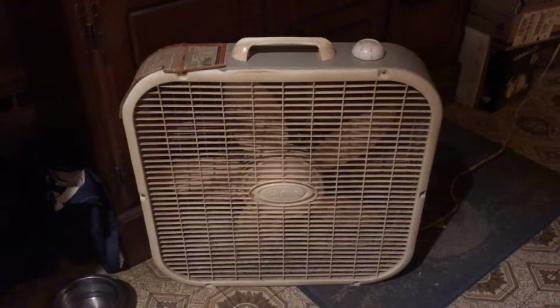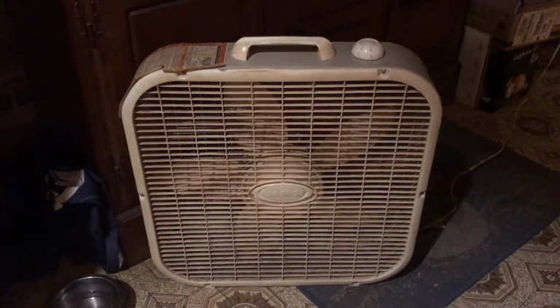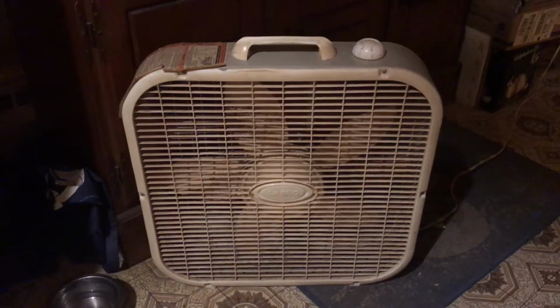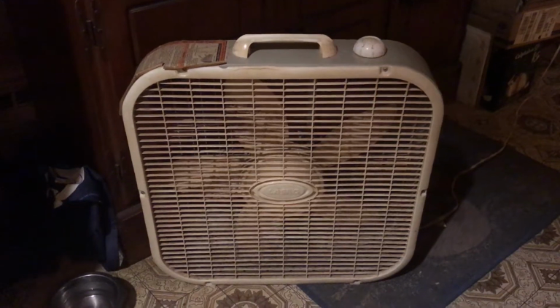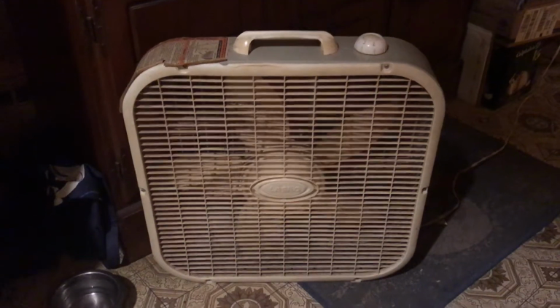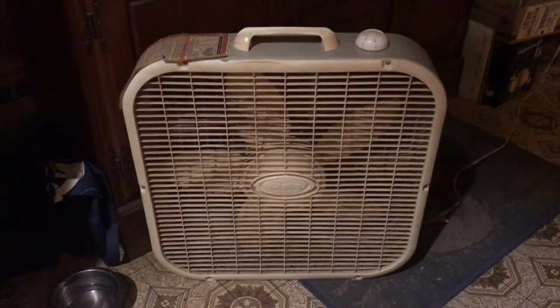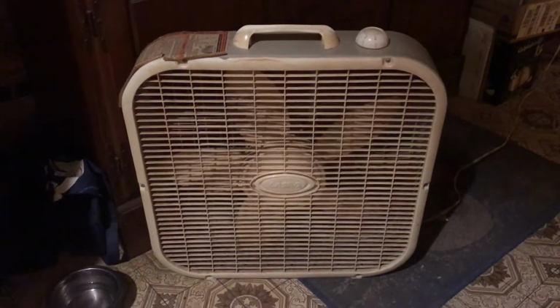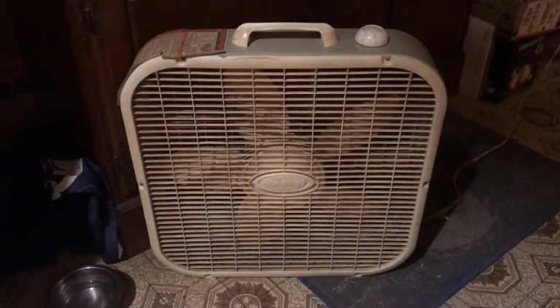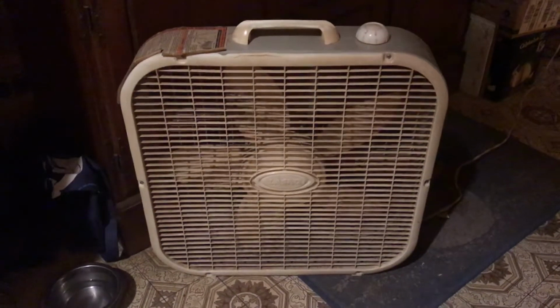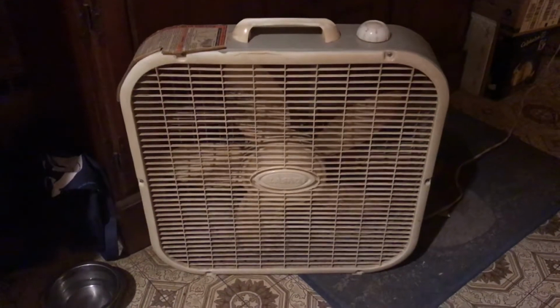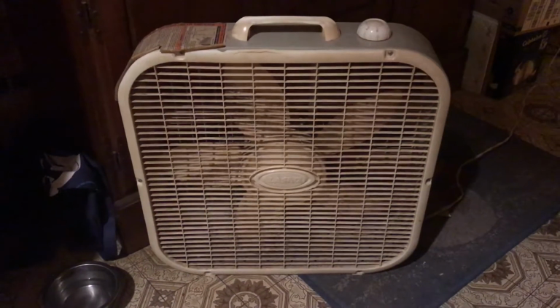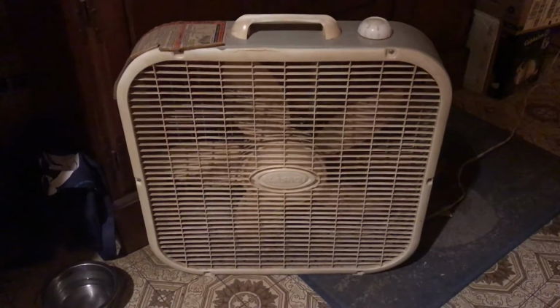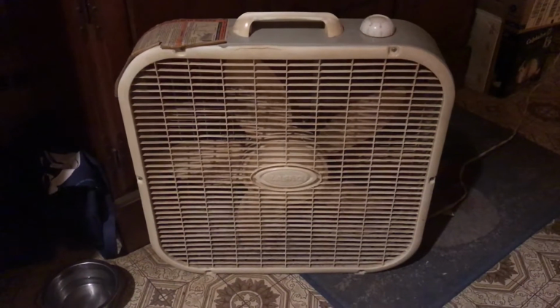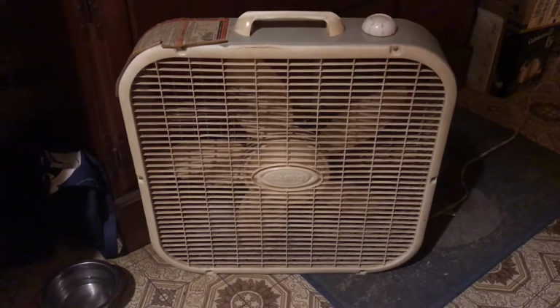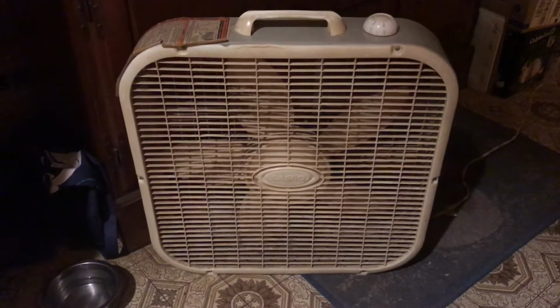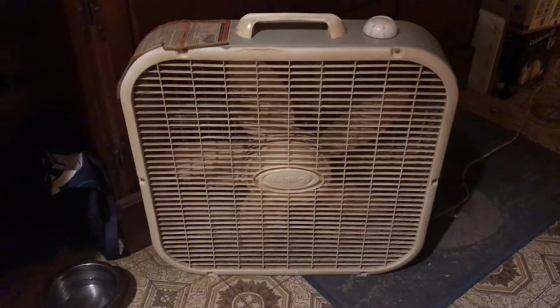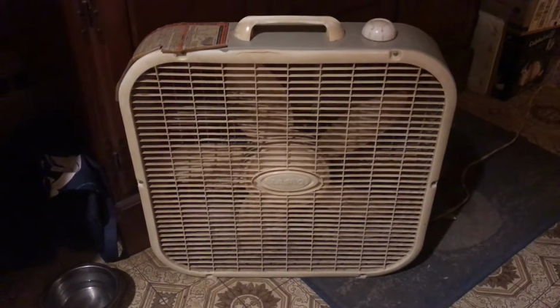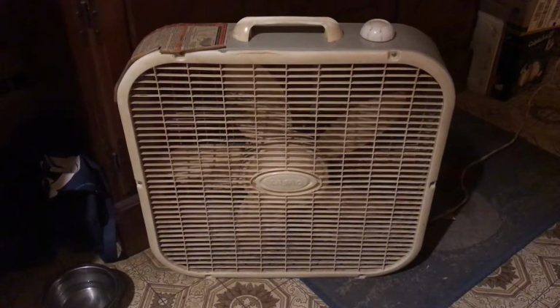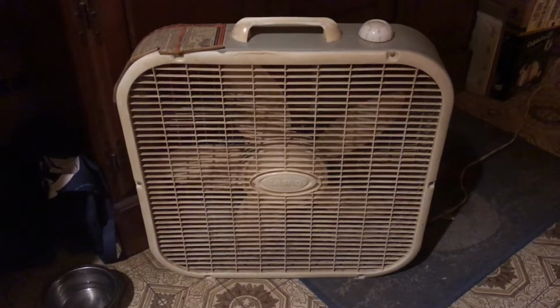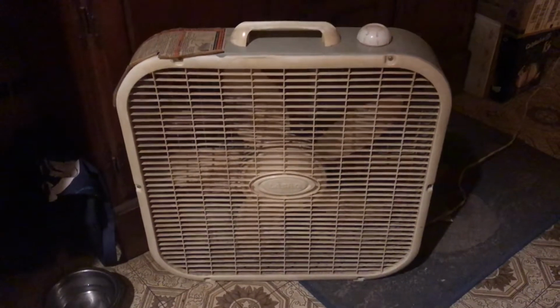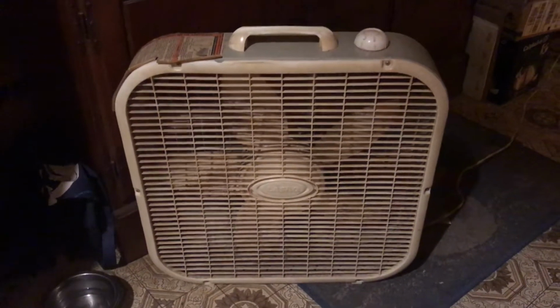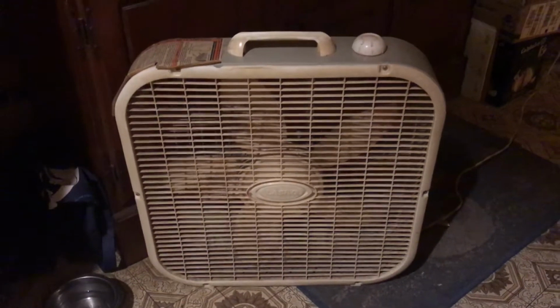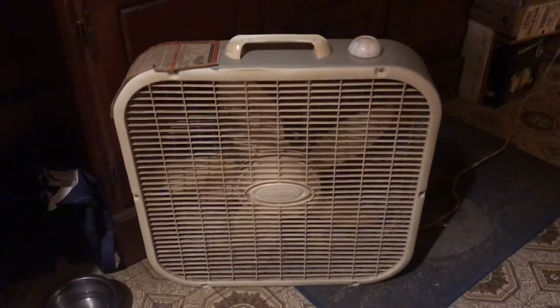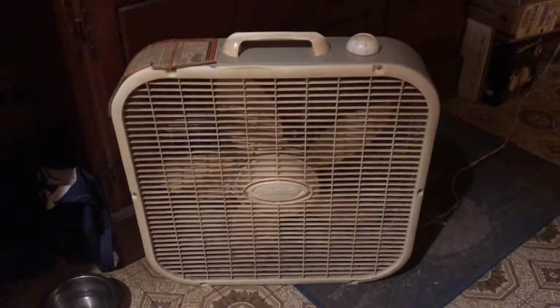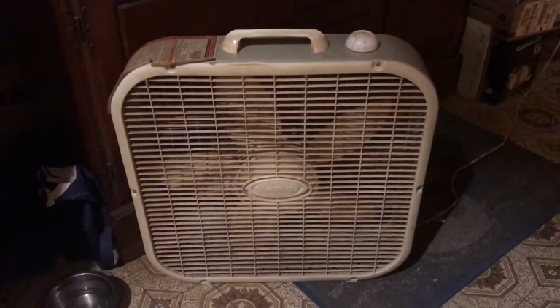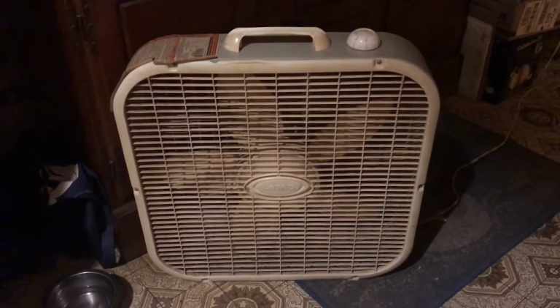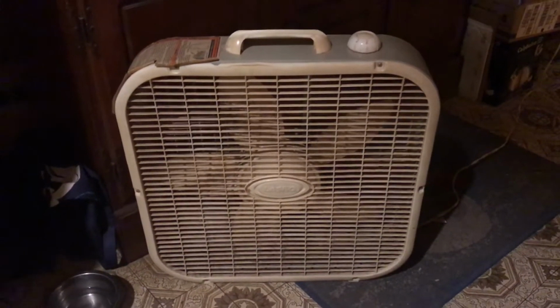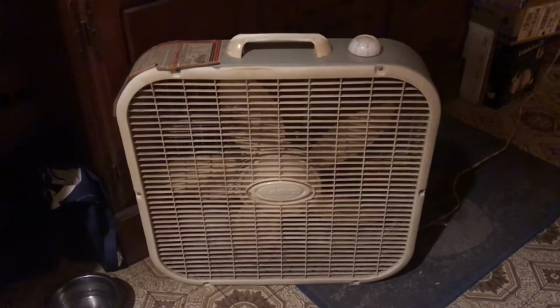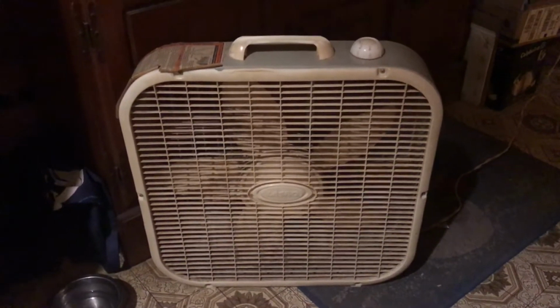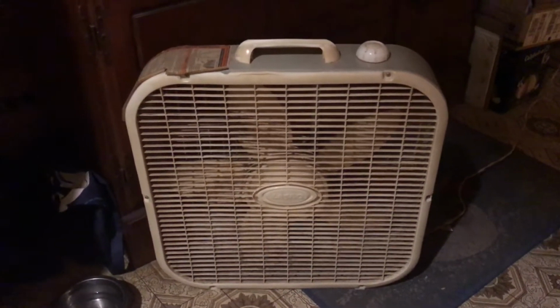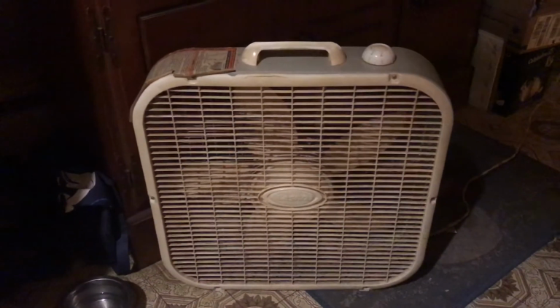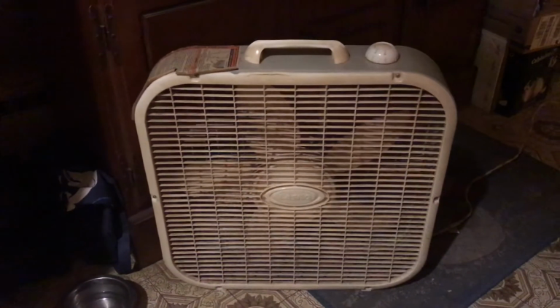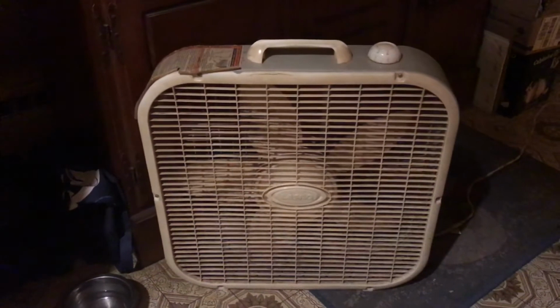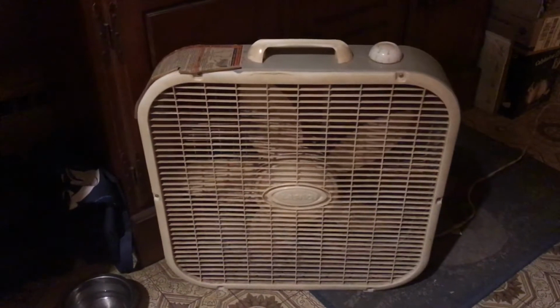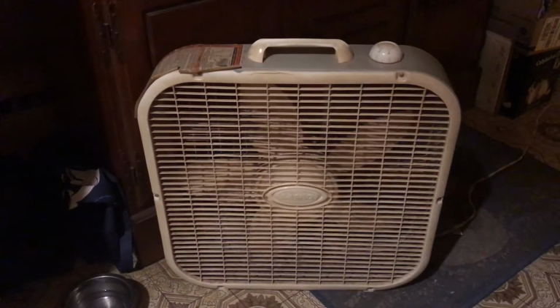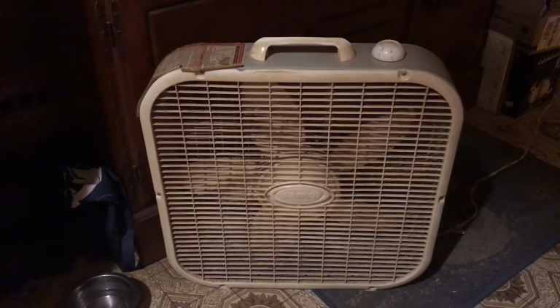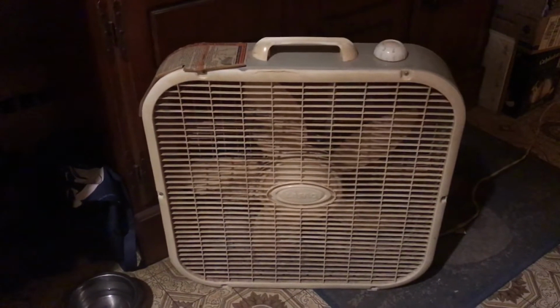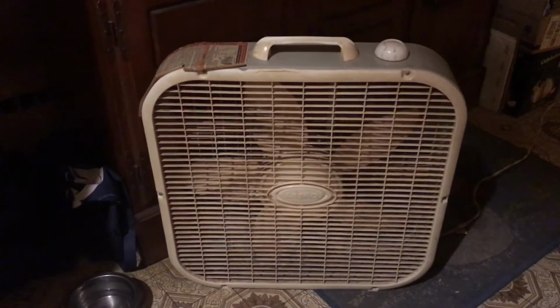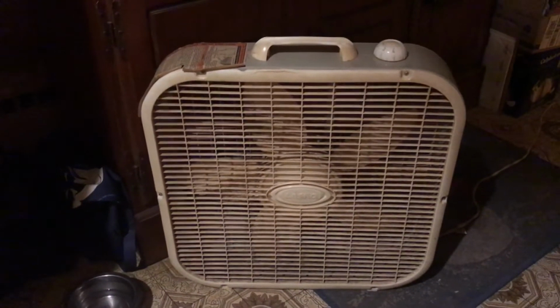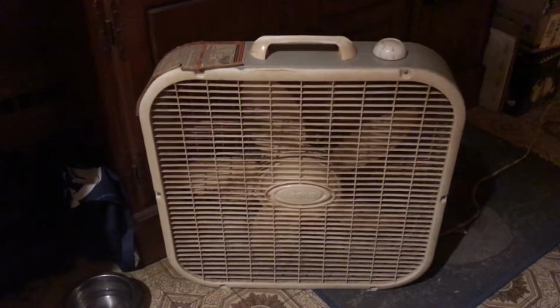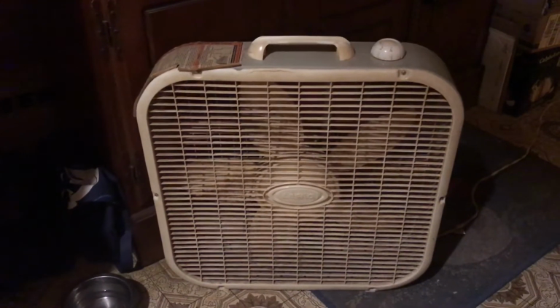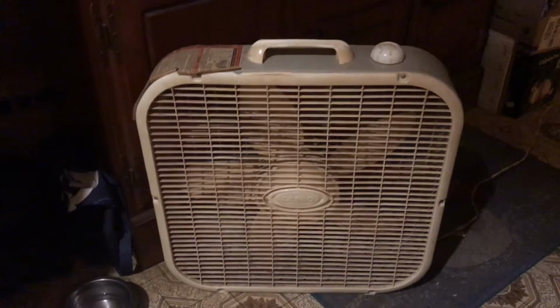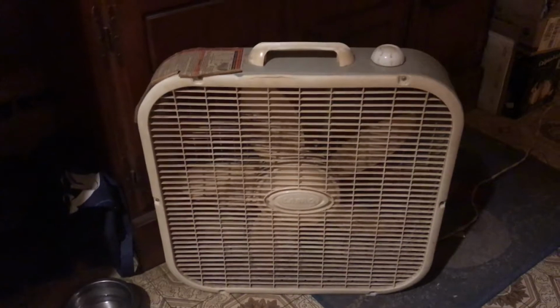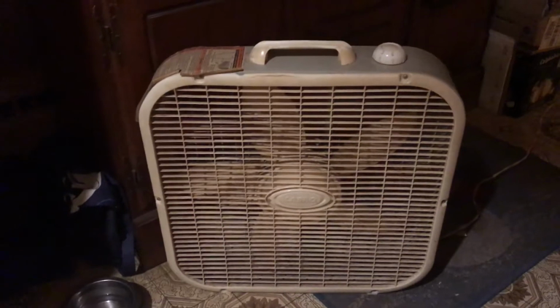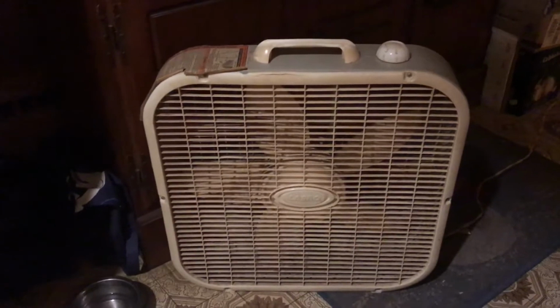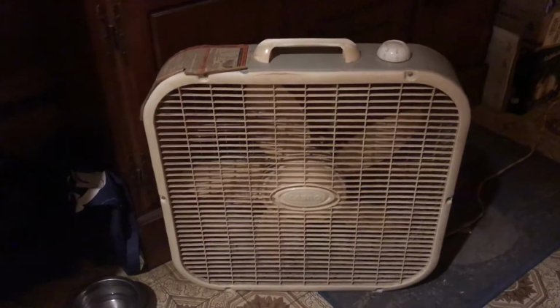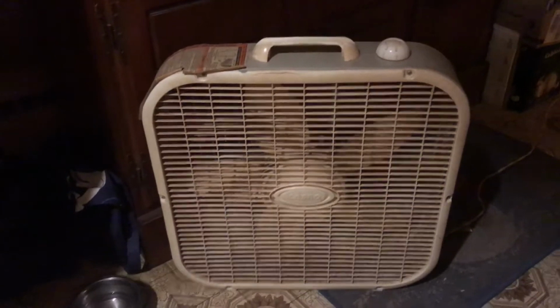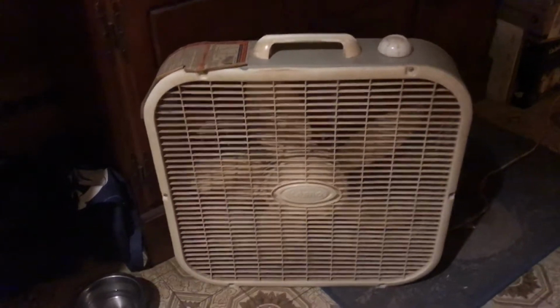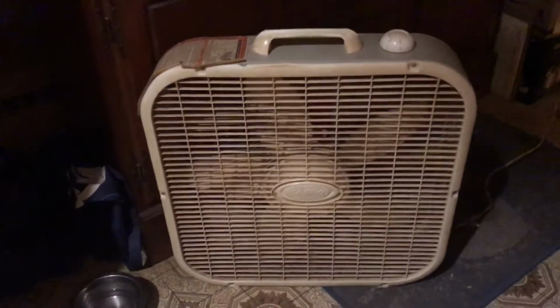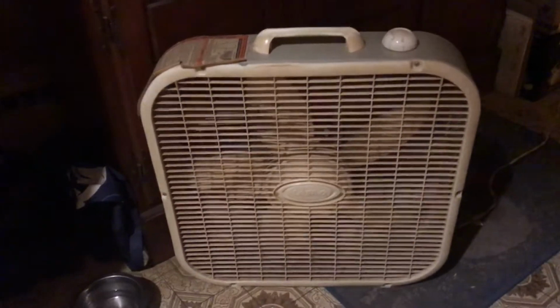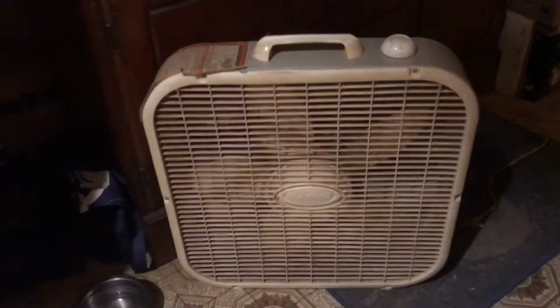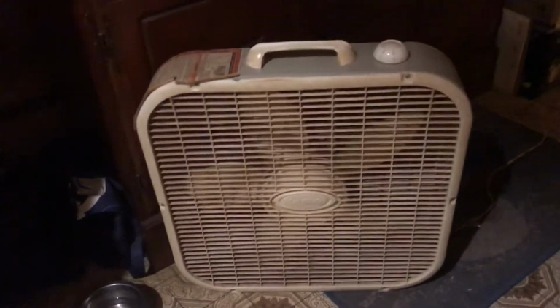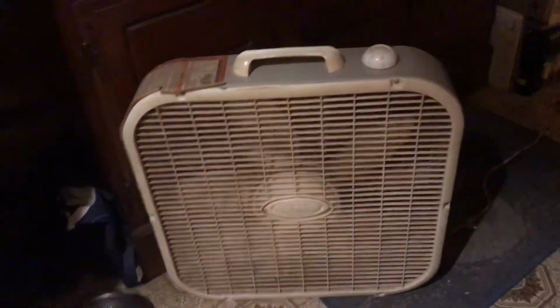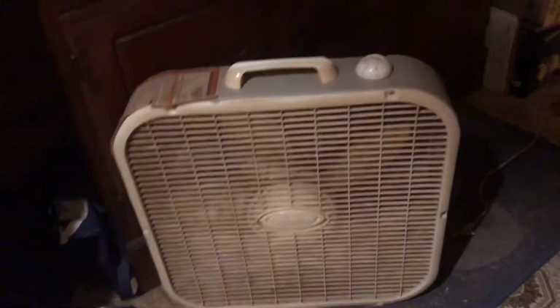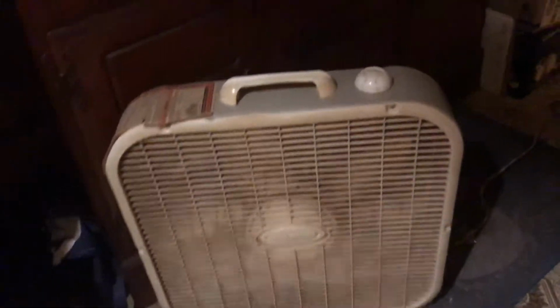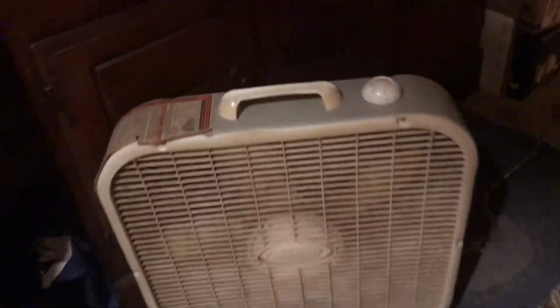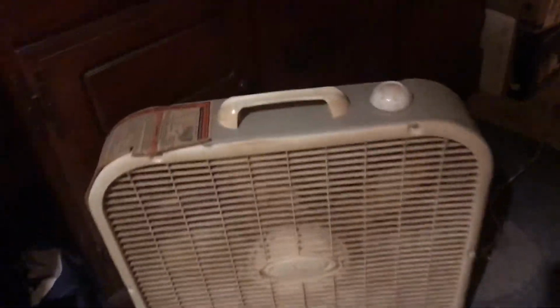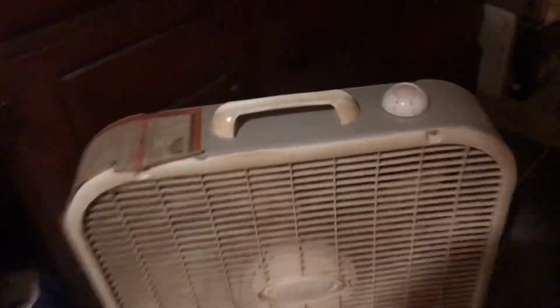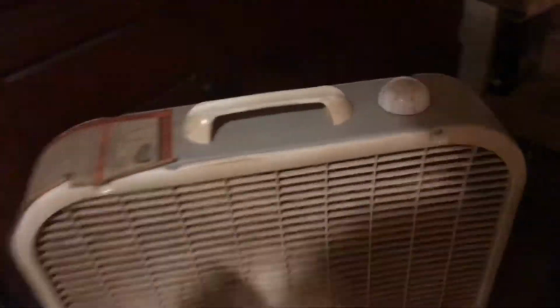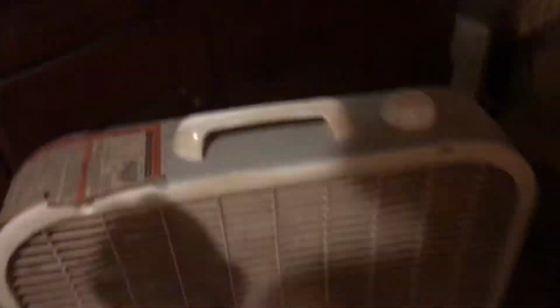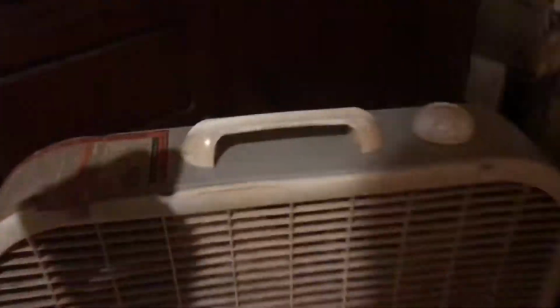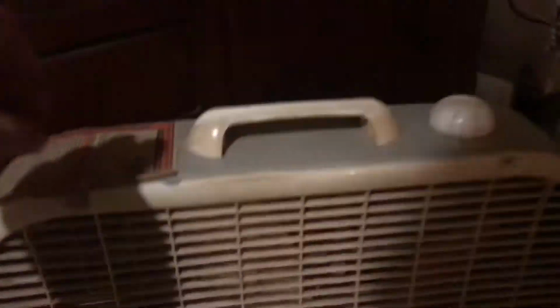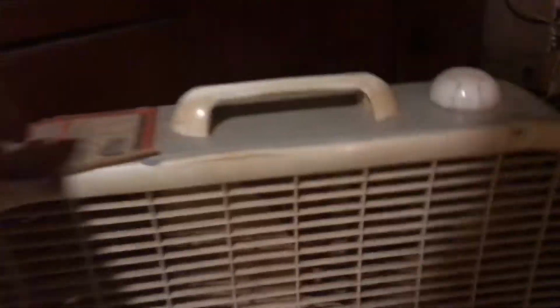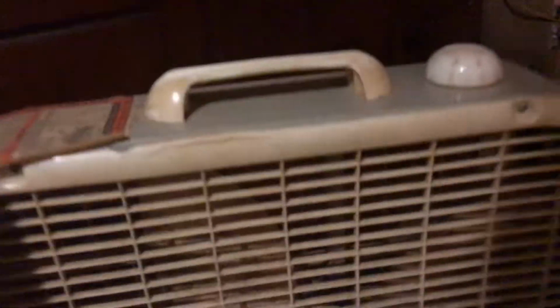Here's the Lasko box fan, the one that's like right outside the basement — it's just a fan that it goes to.